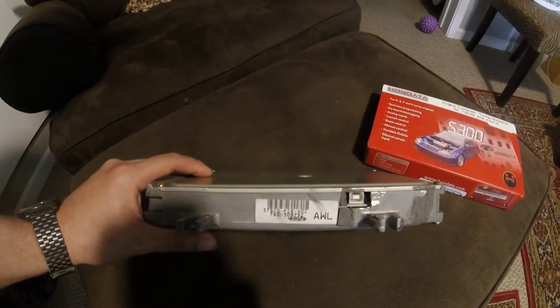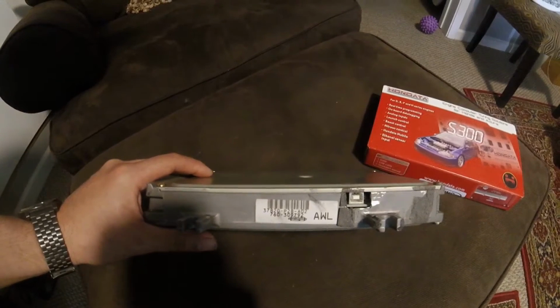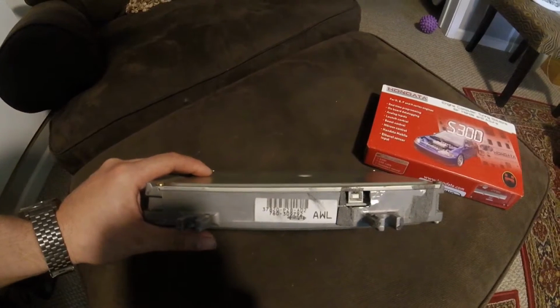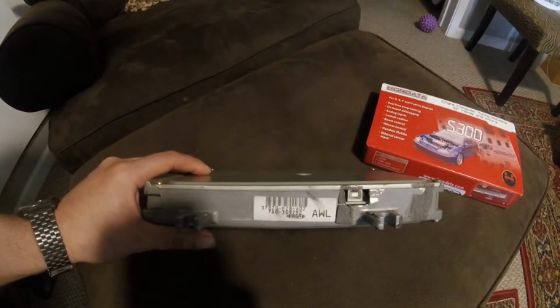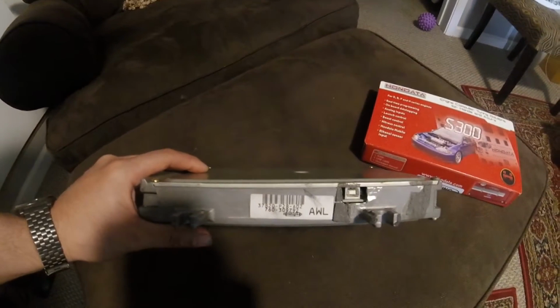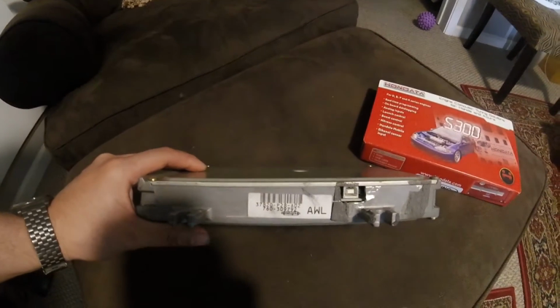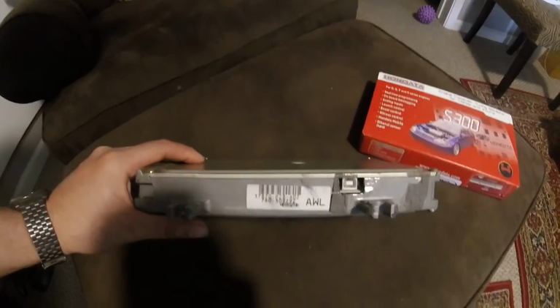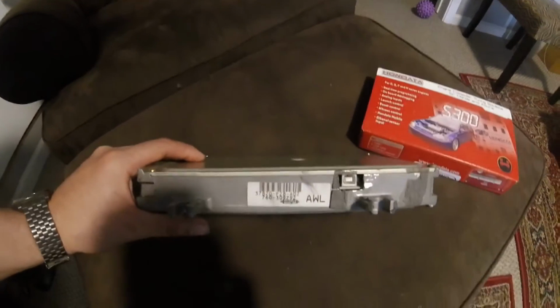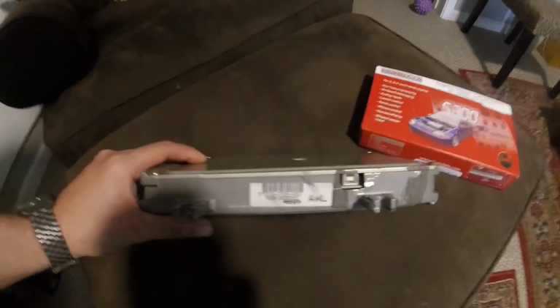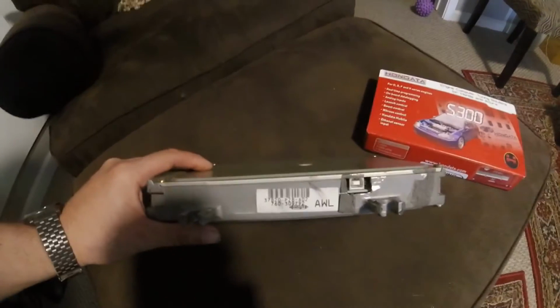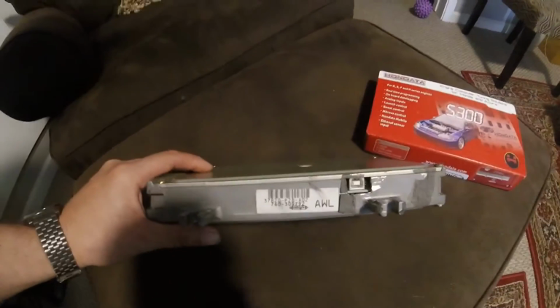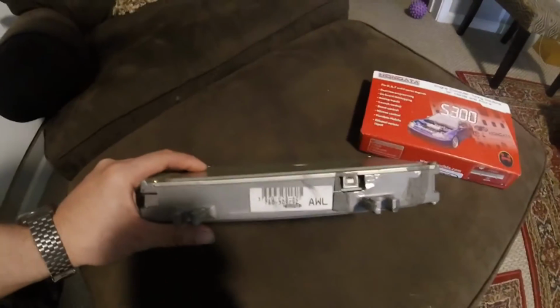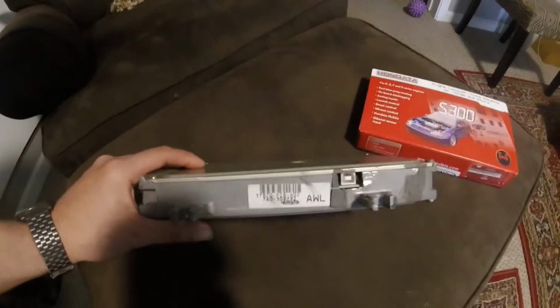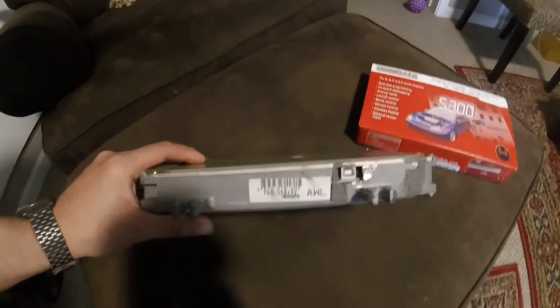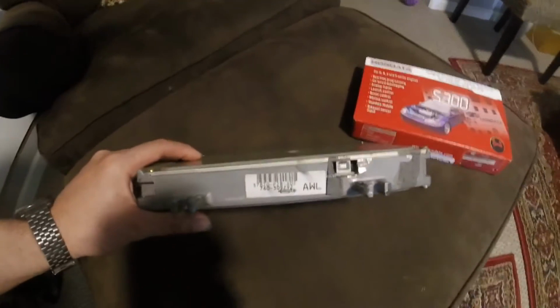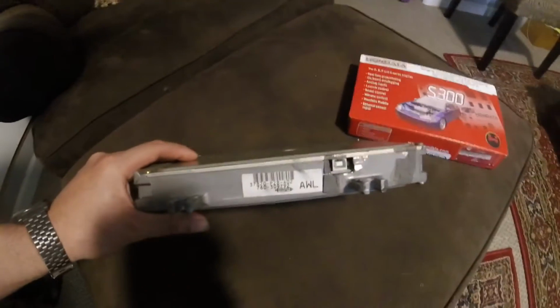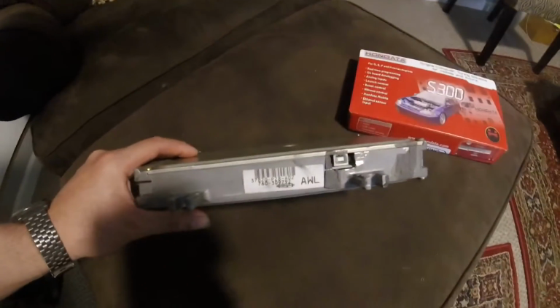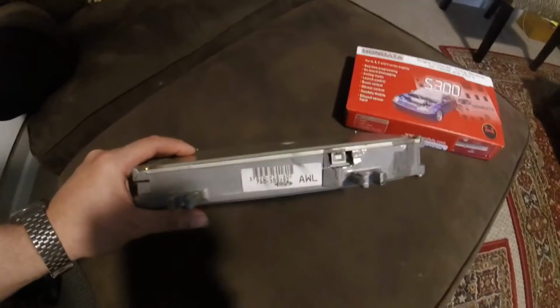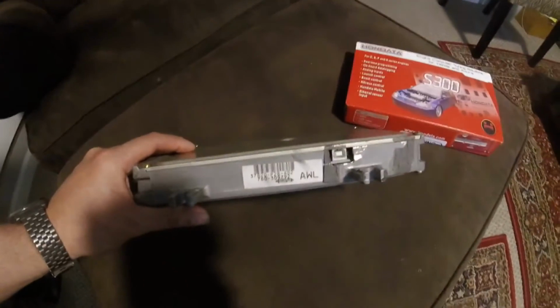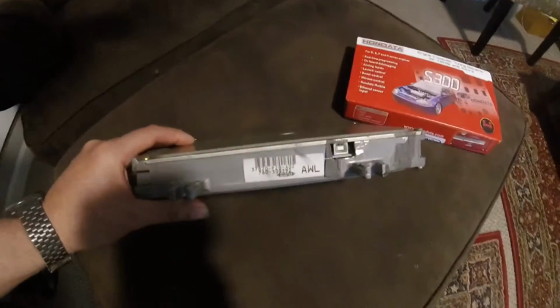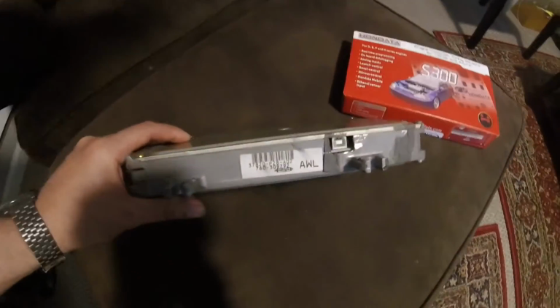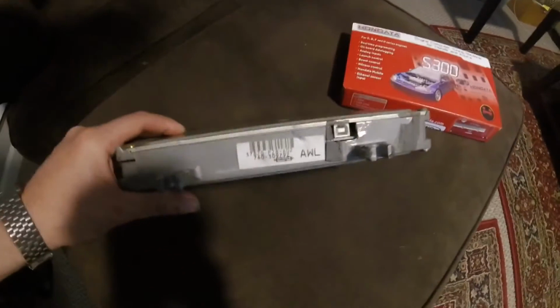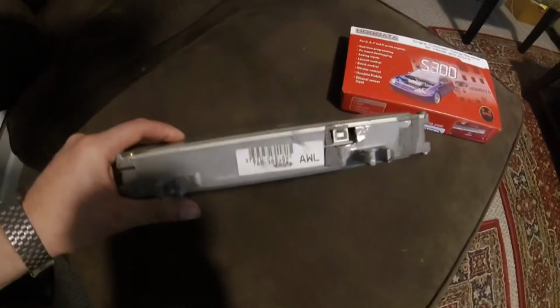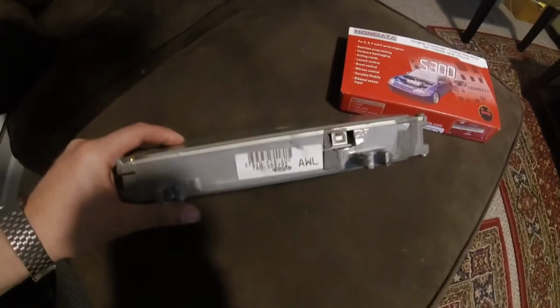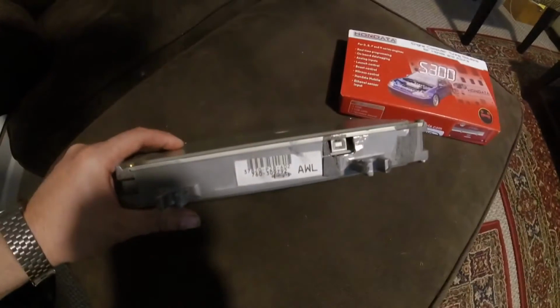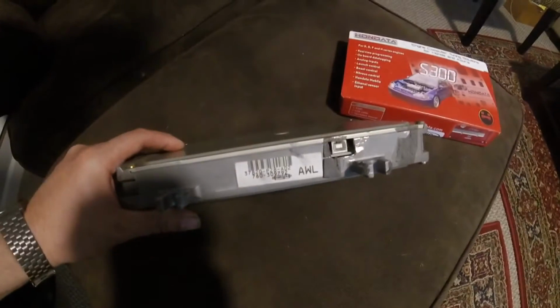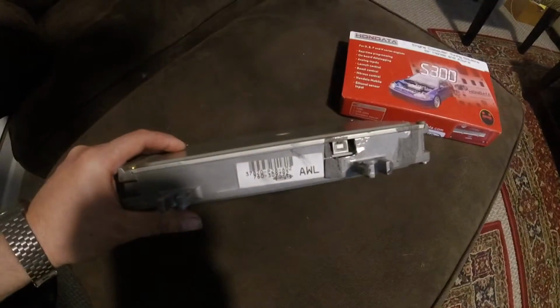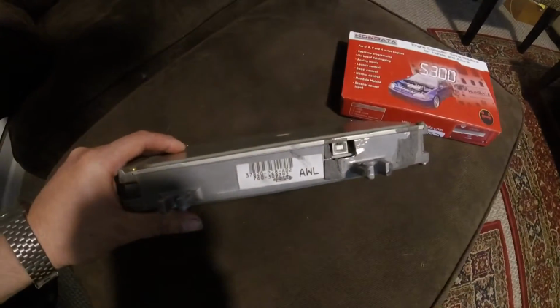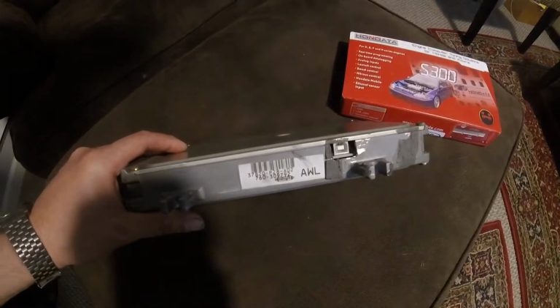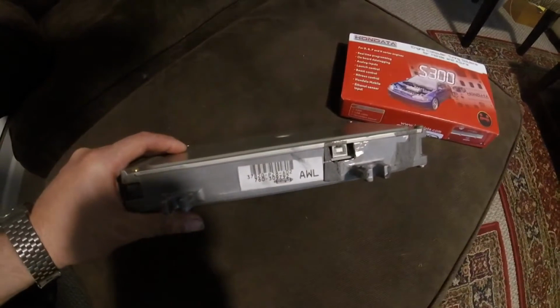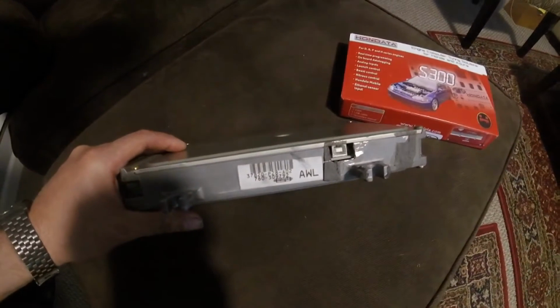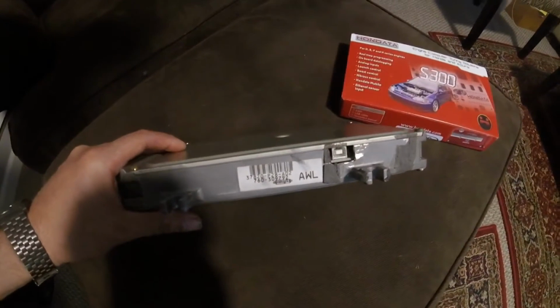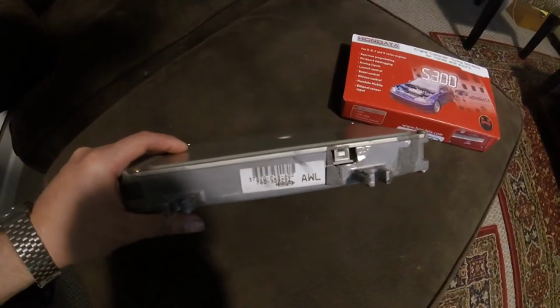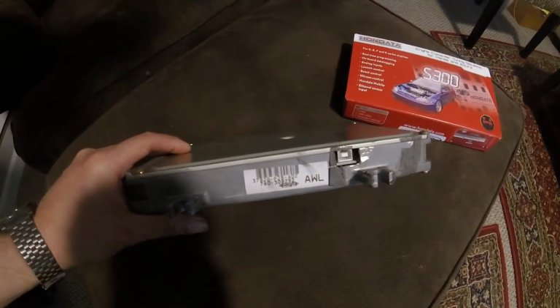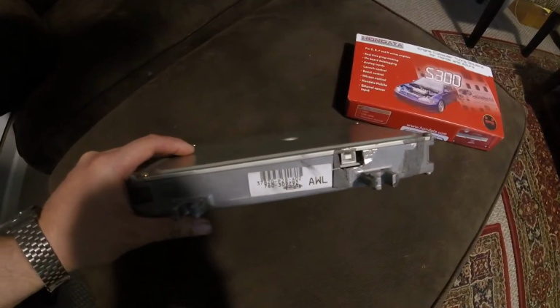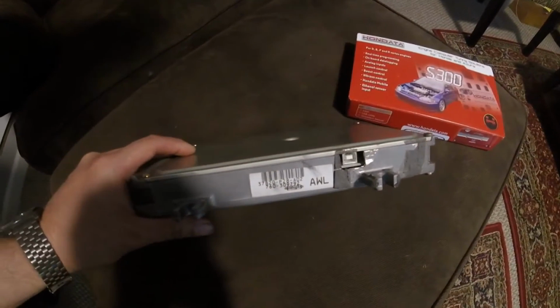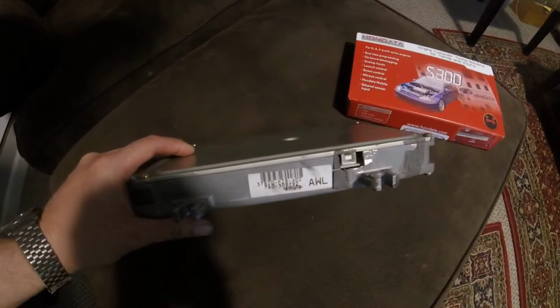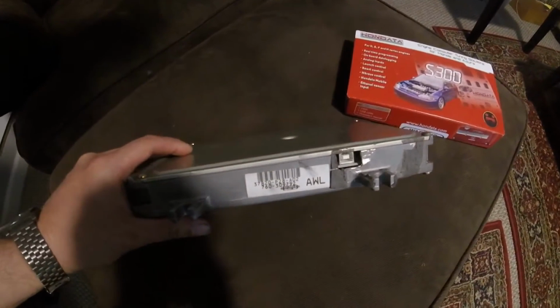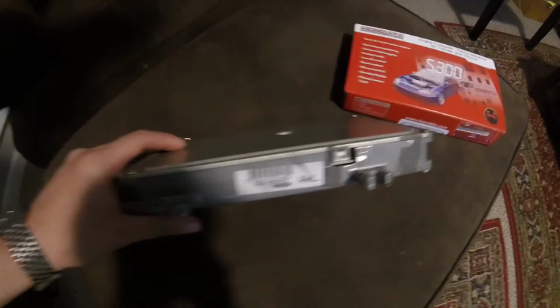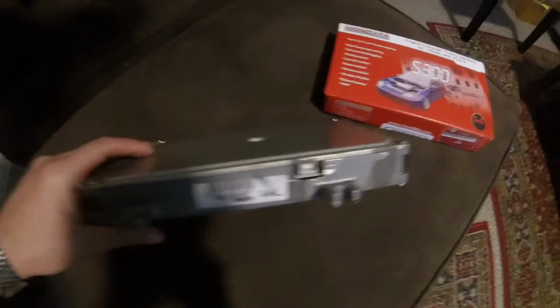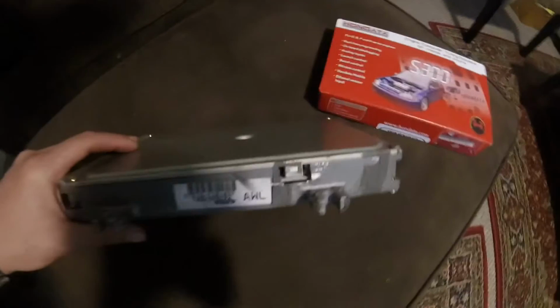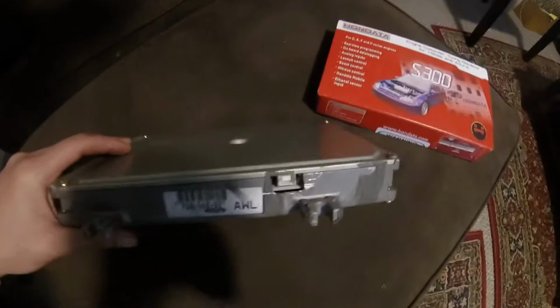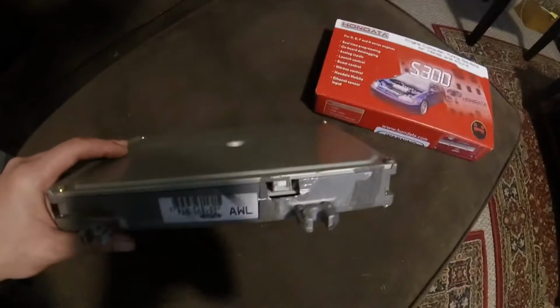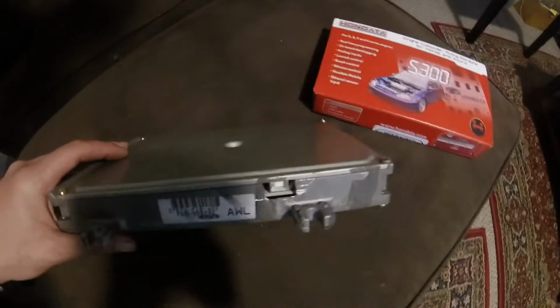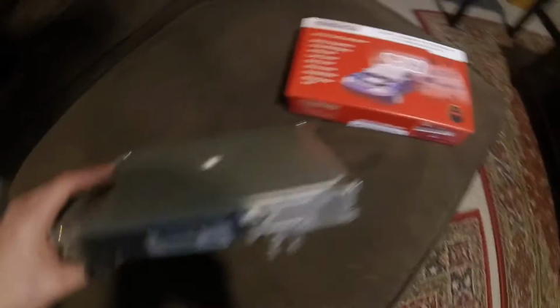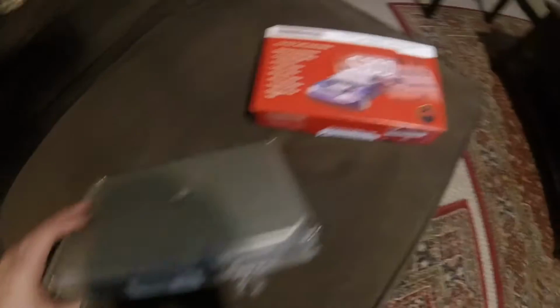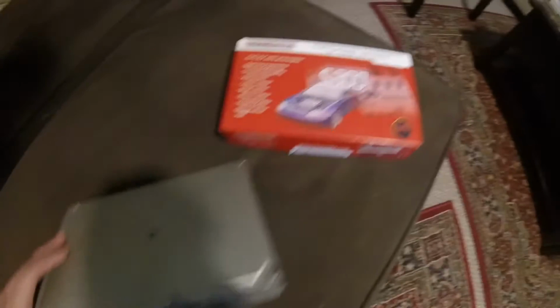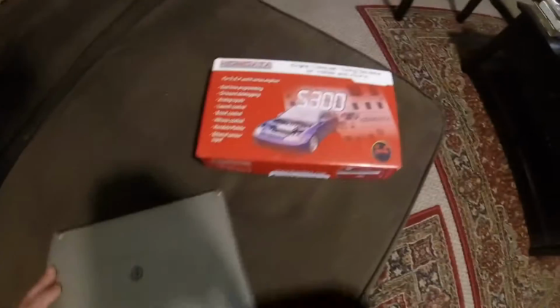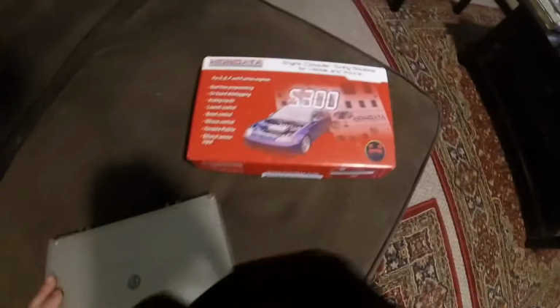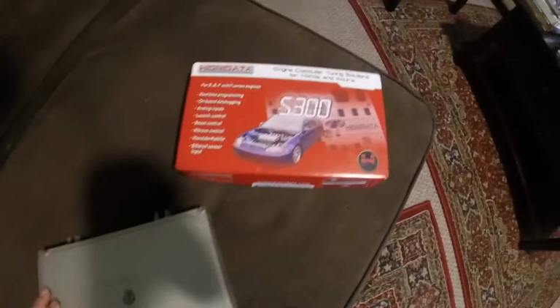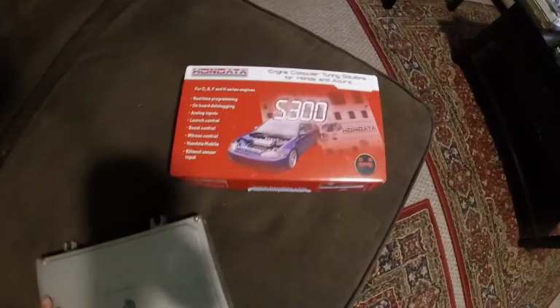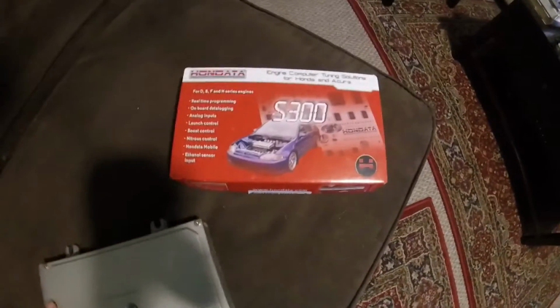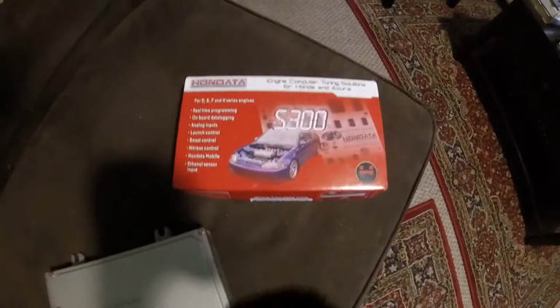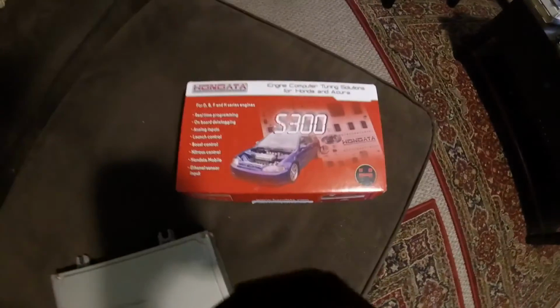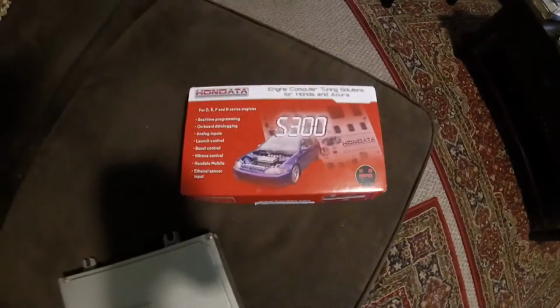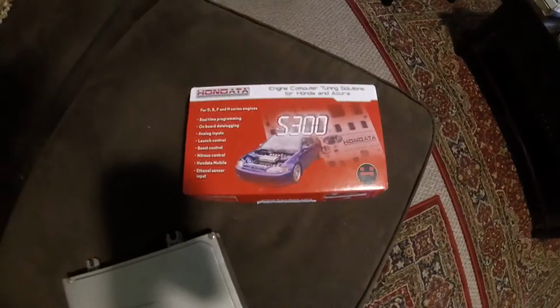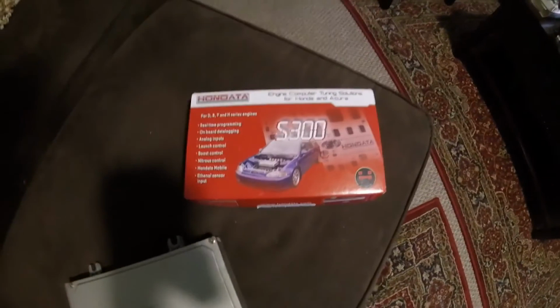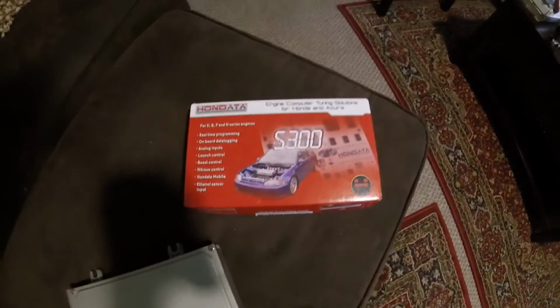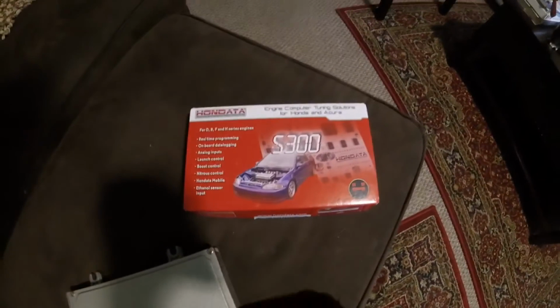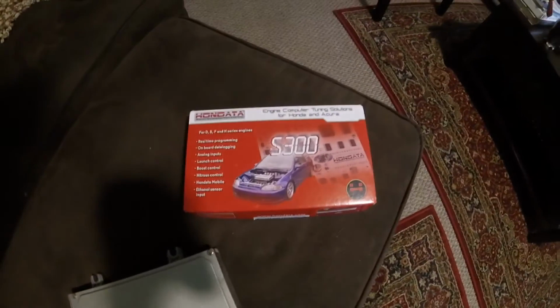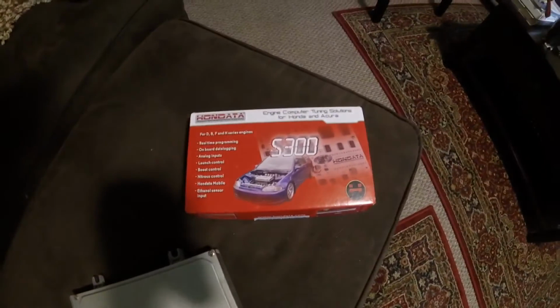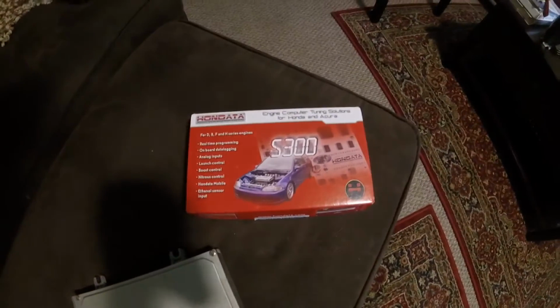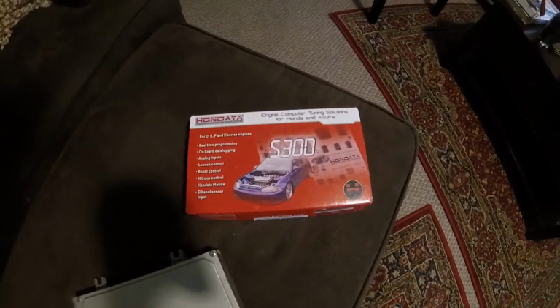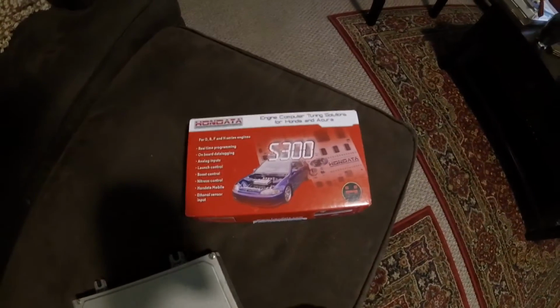First off for tuning, I got a P28 with the Honda S300 in.